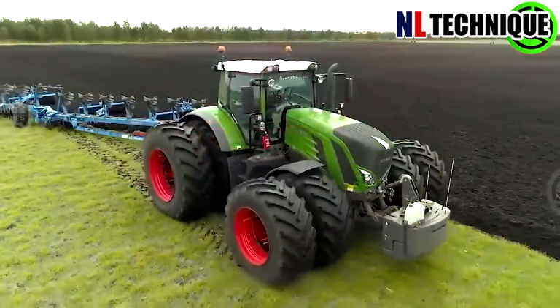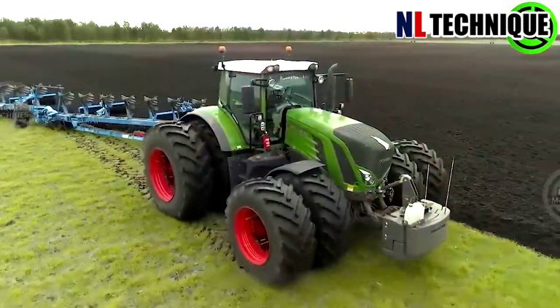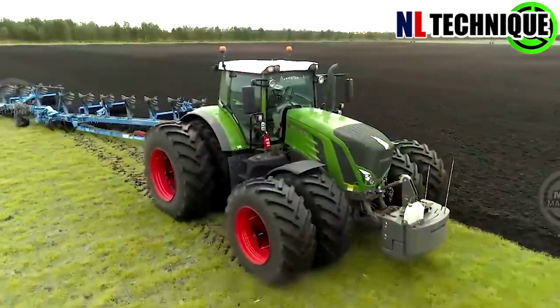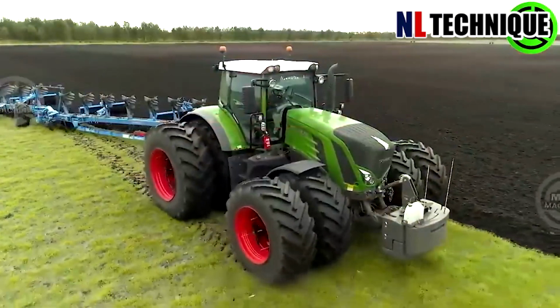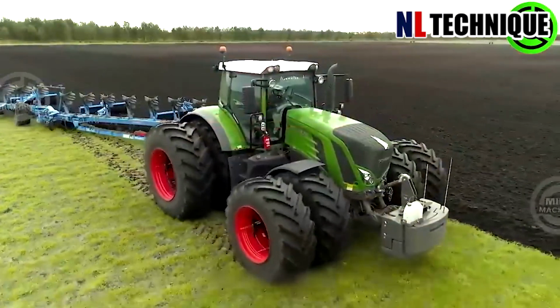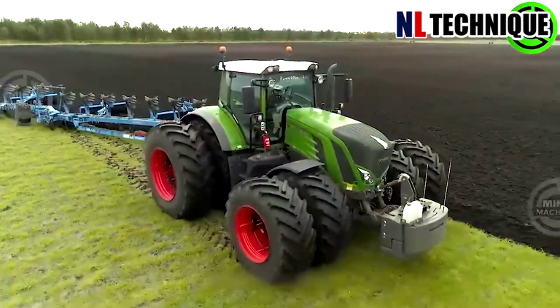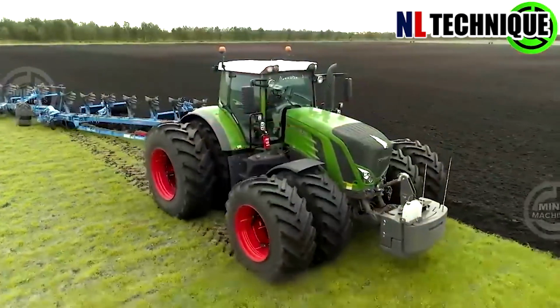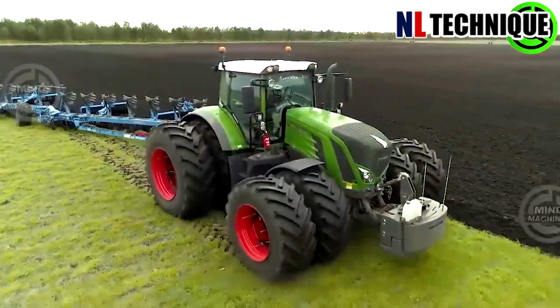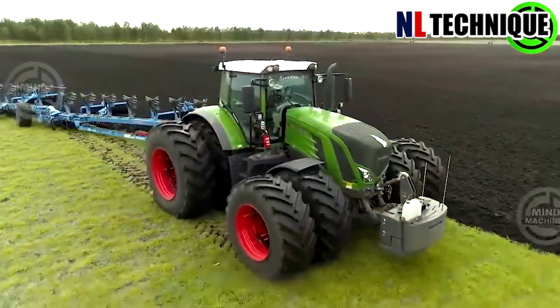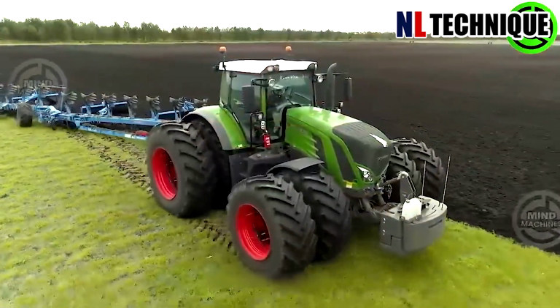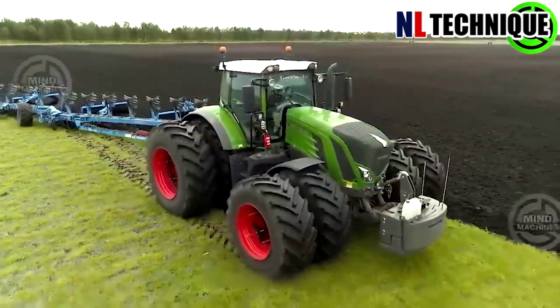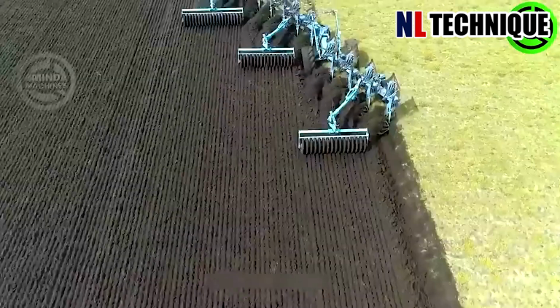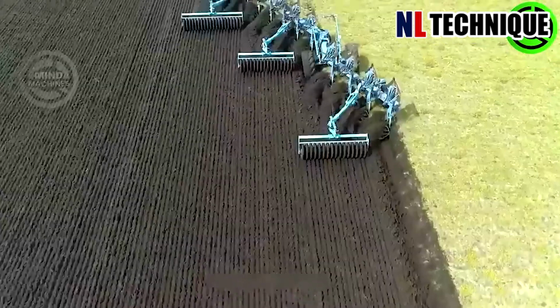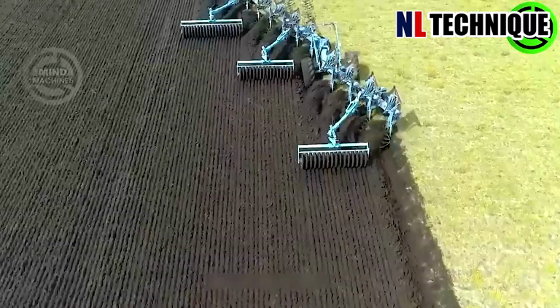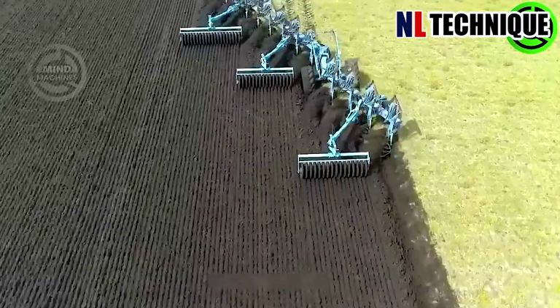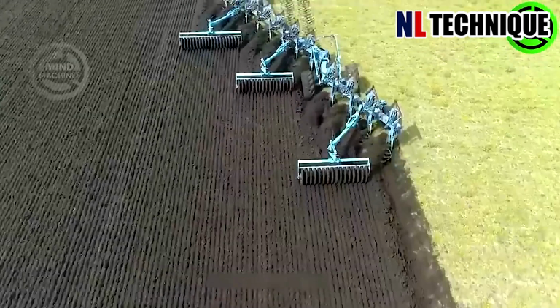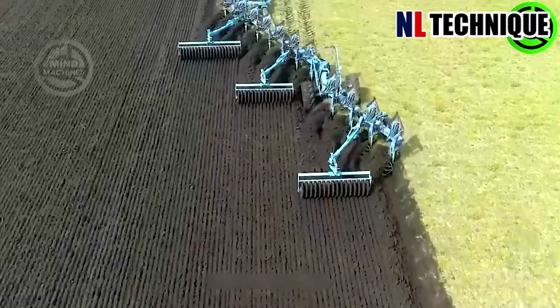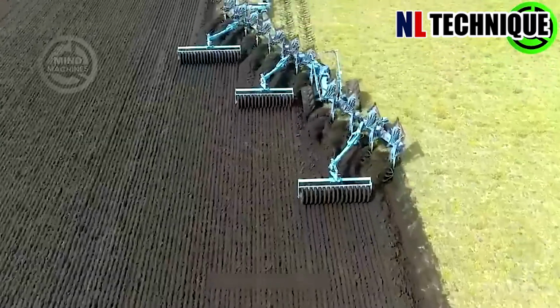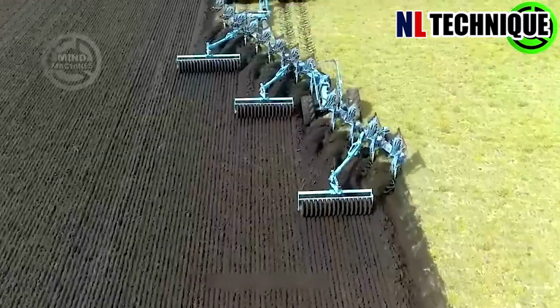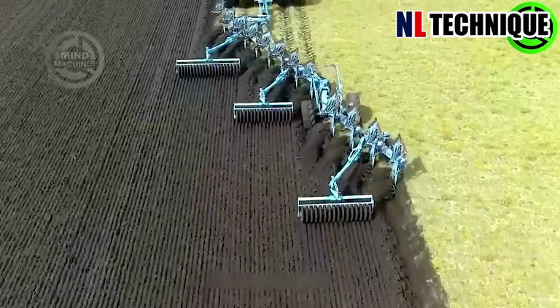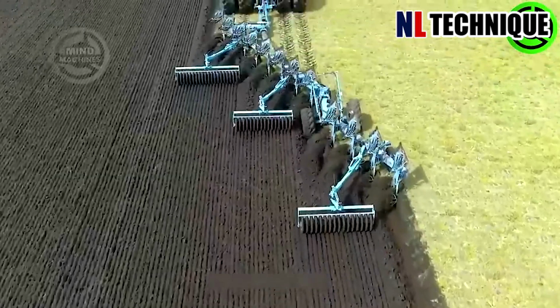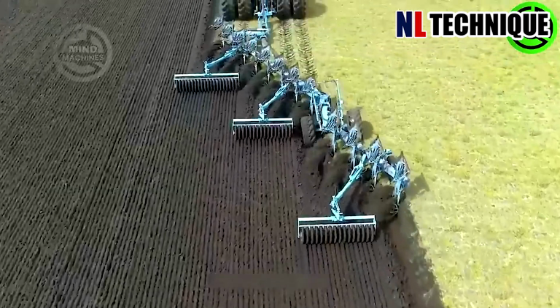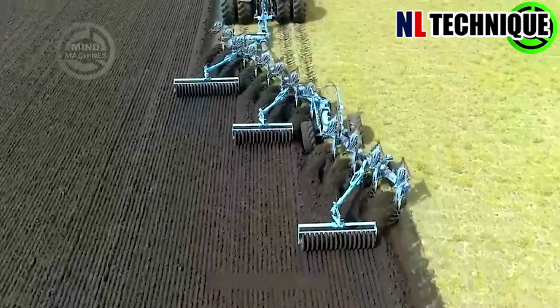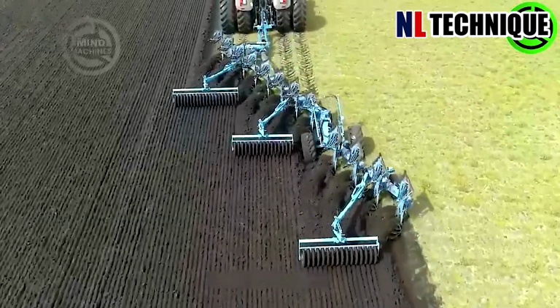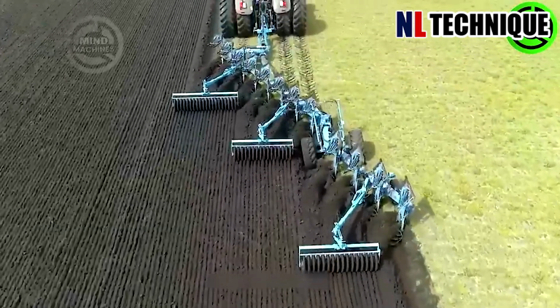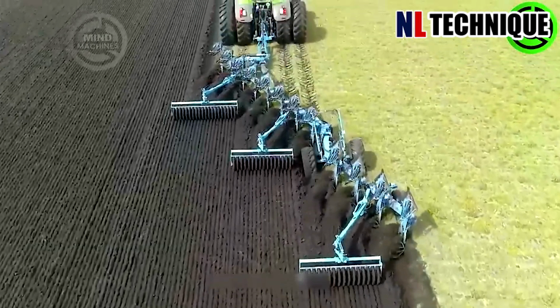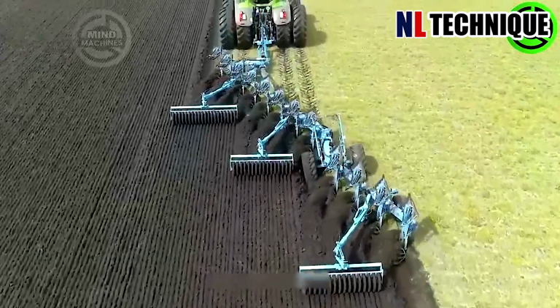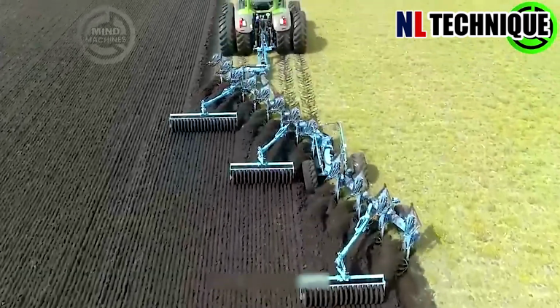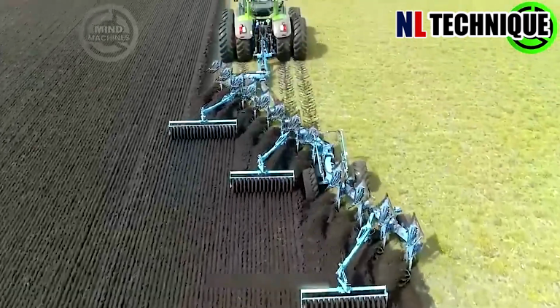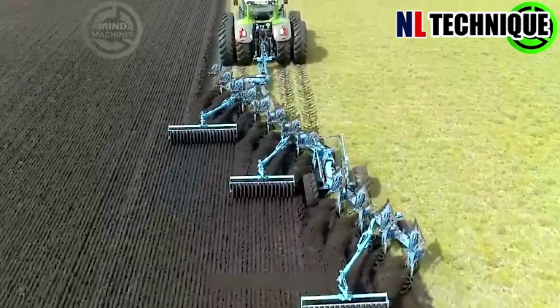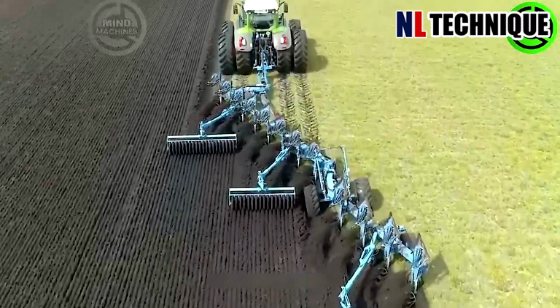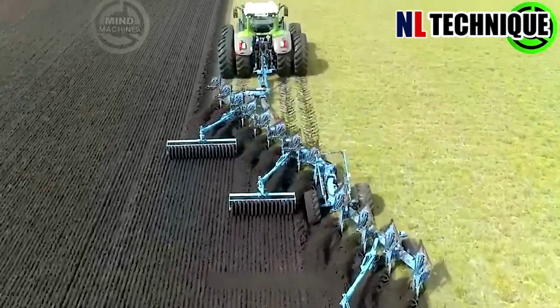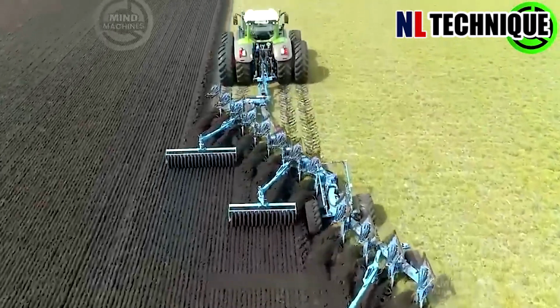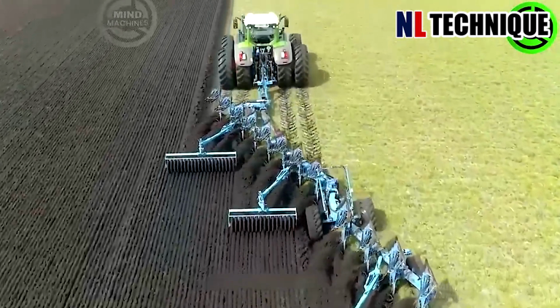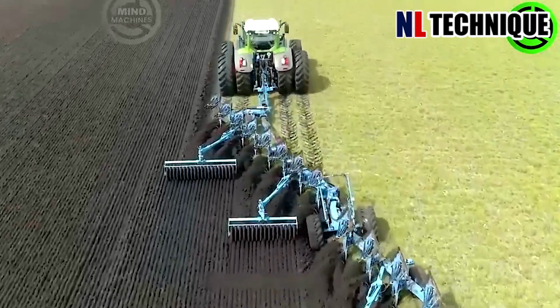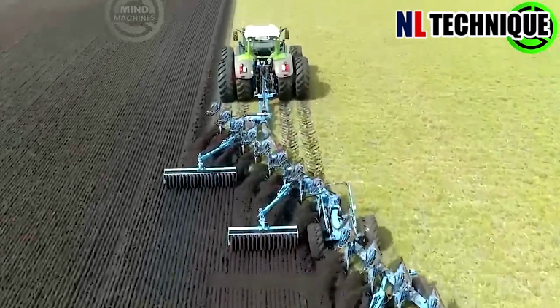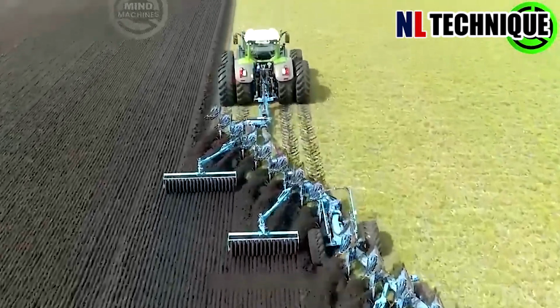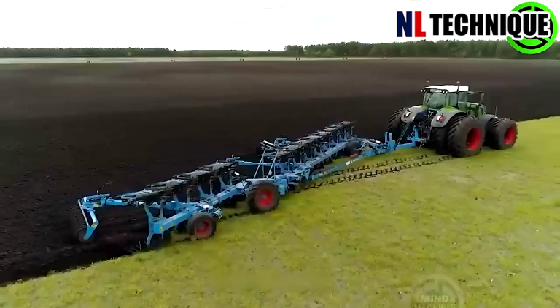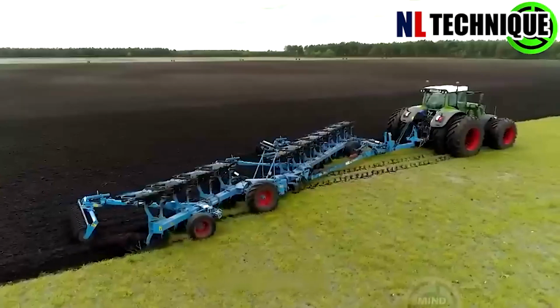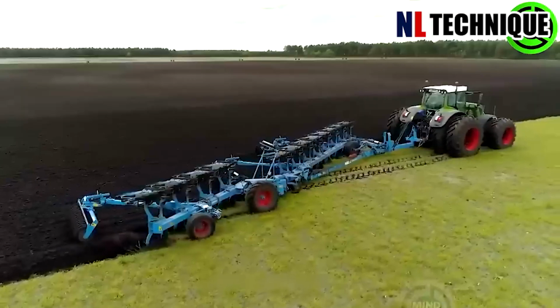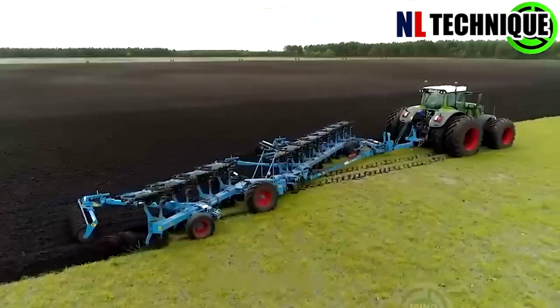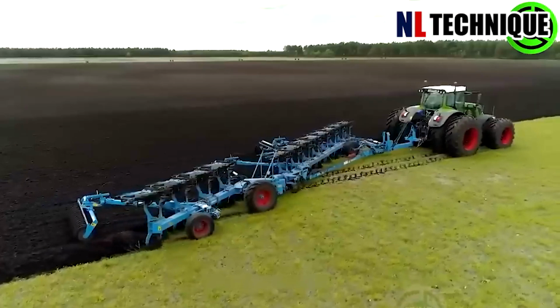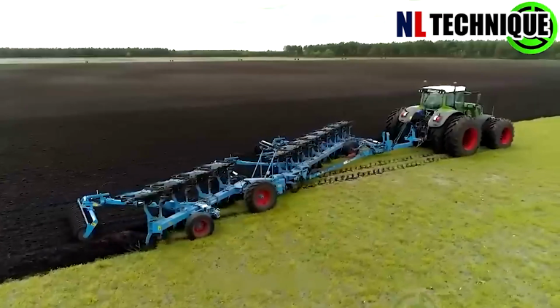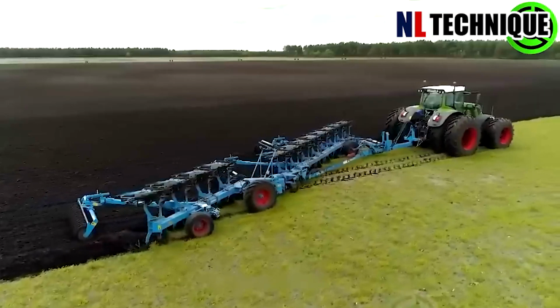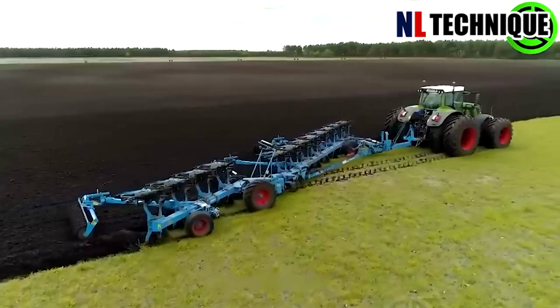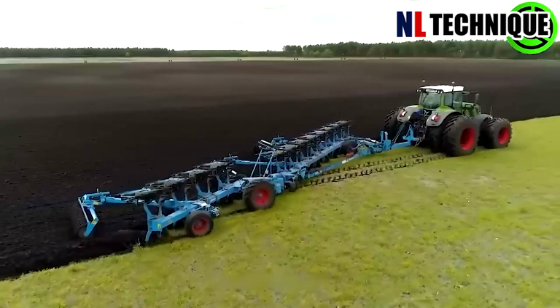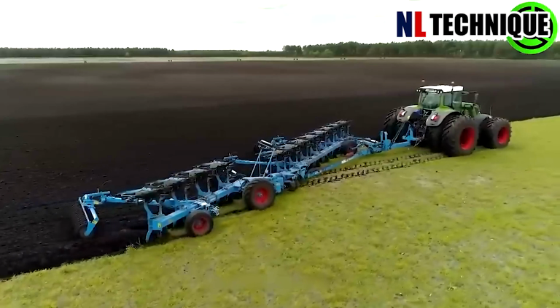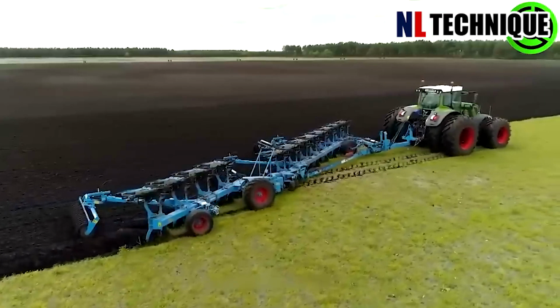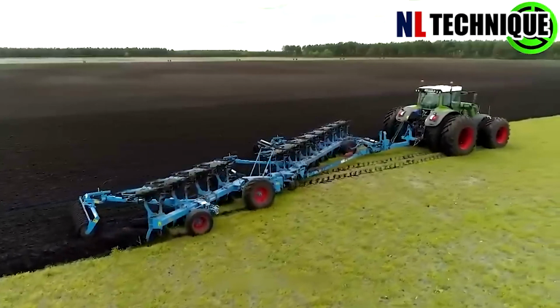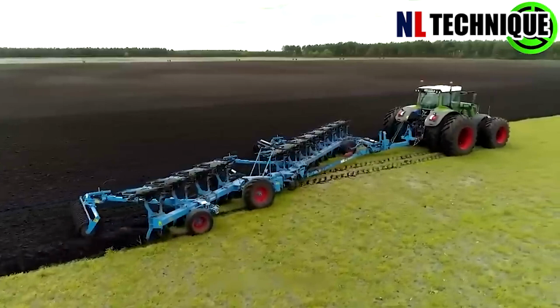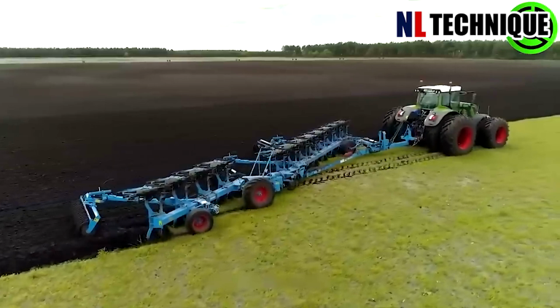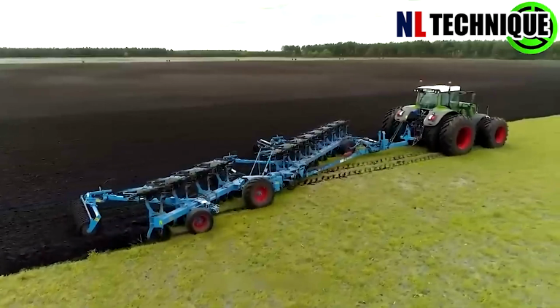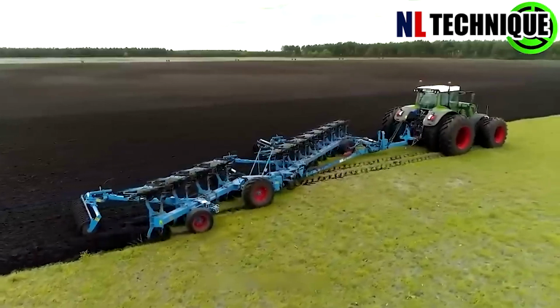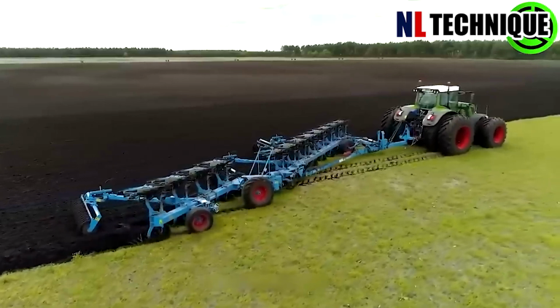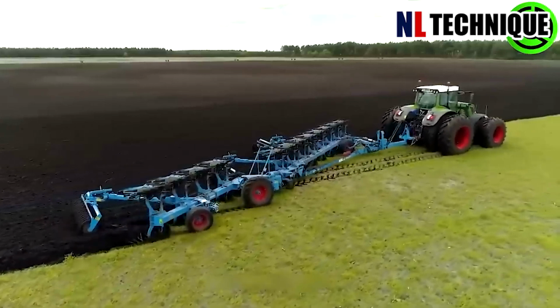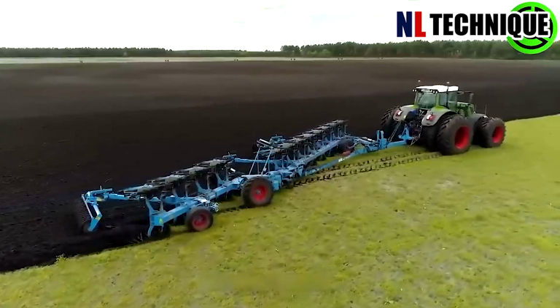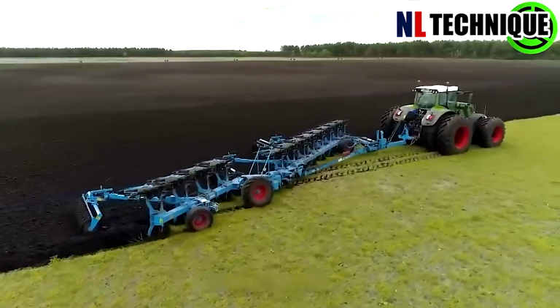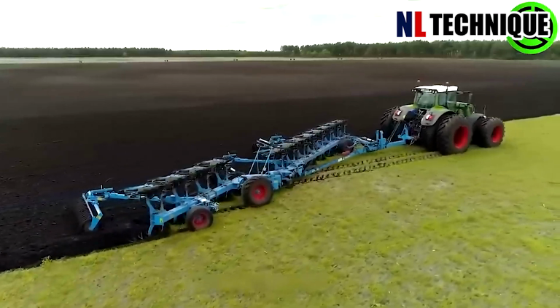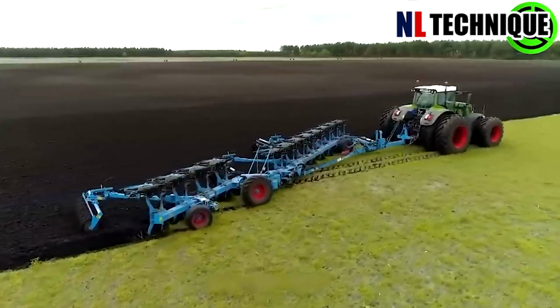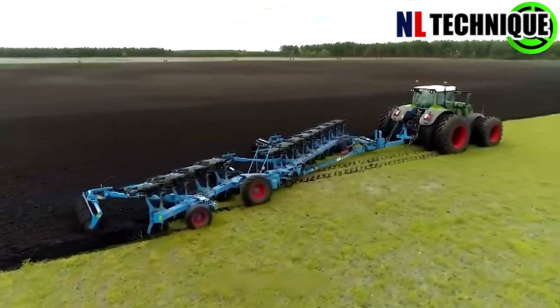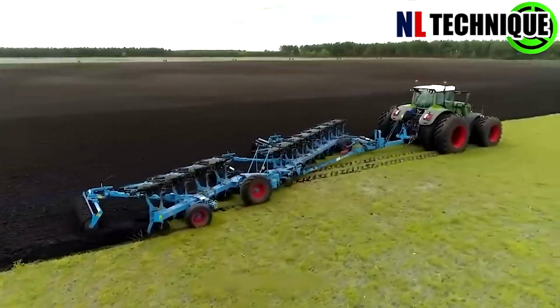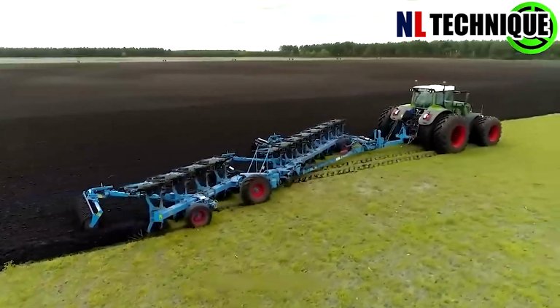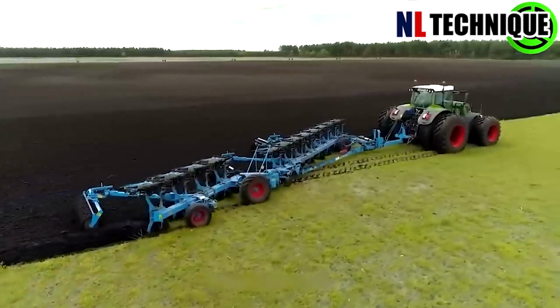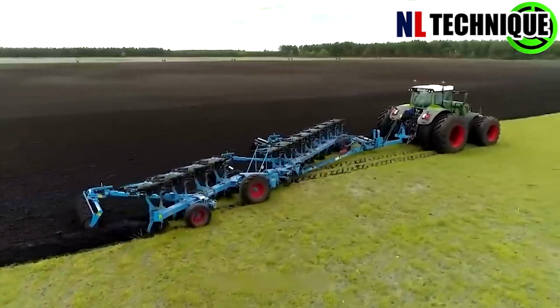This agricultural machine has replaced hundreds of buffalo on the farm, working with water to save time in field preparation.